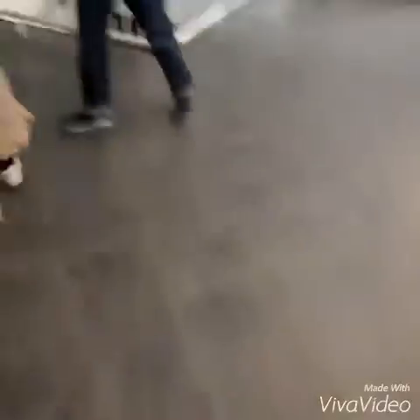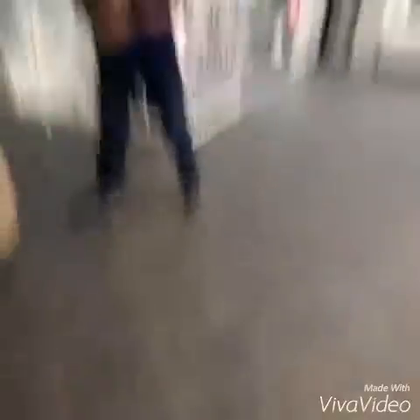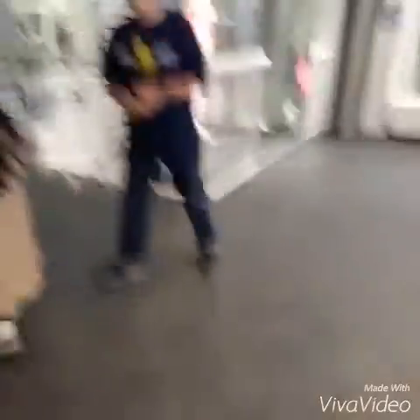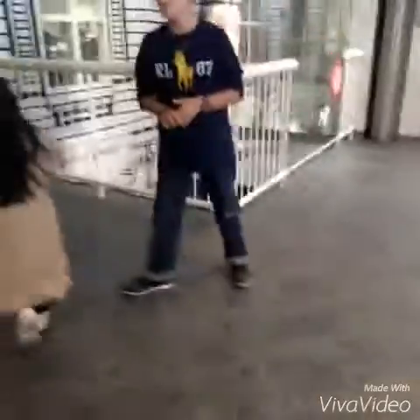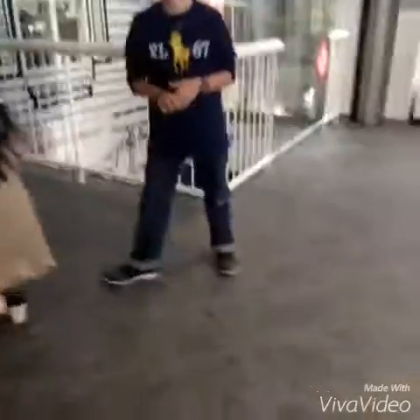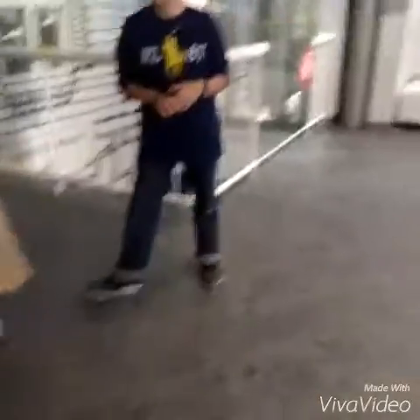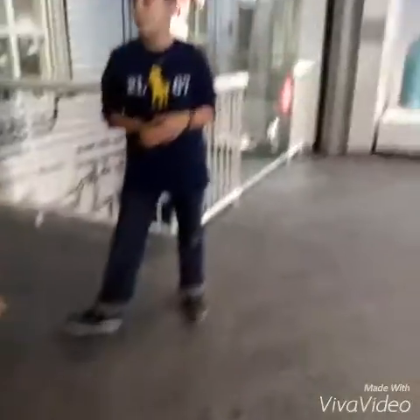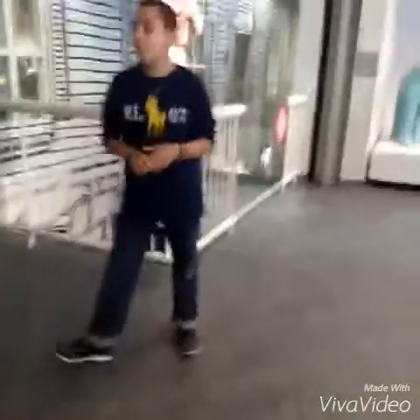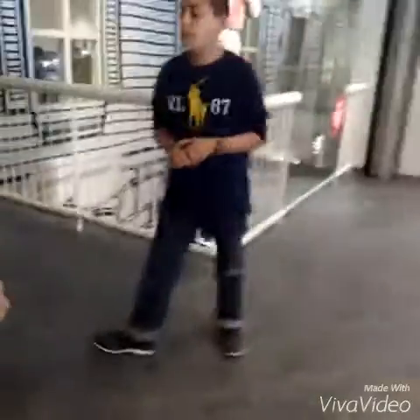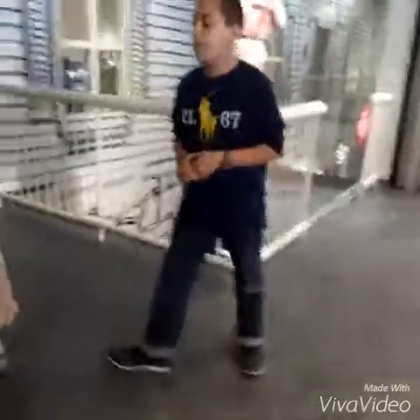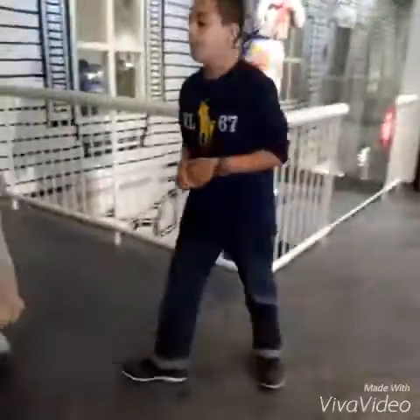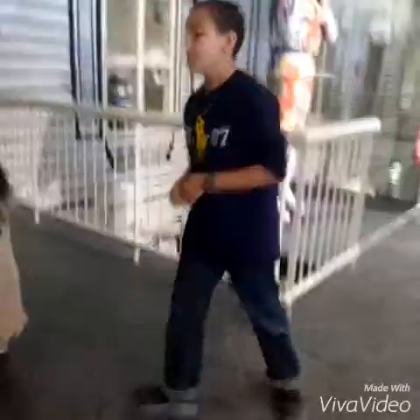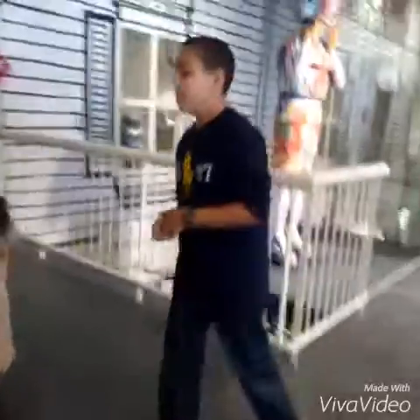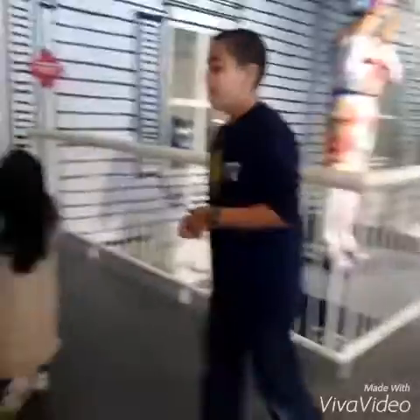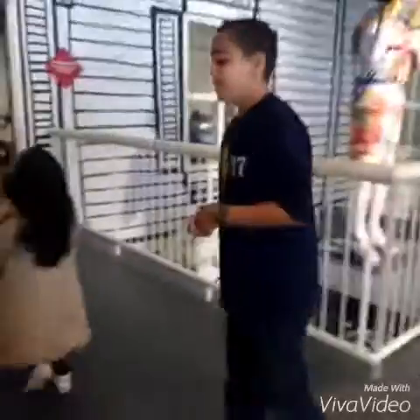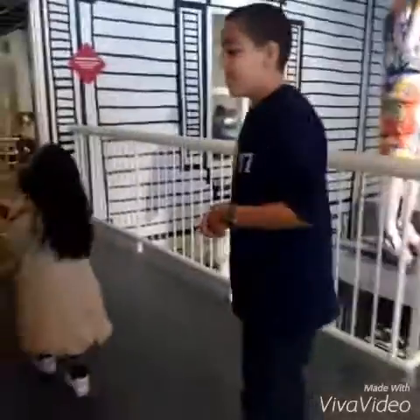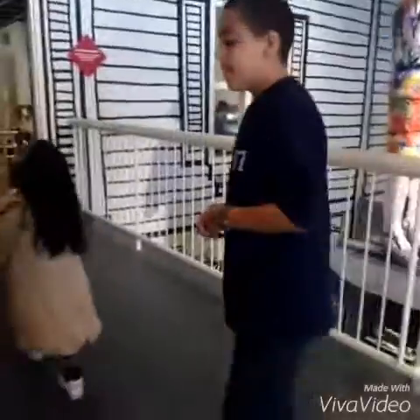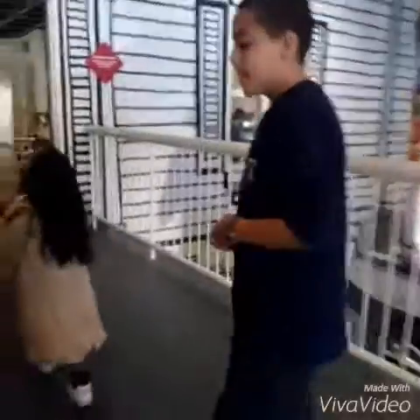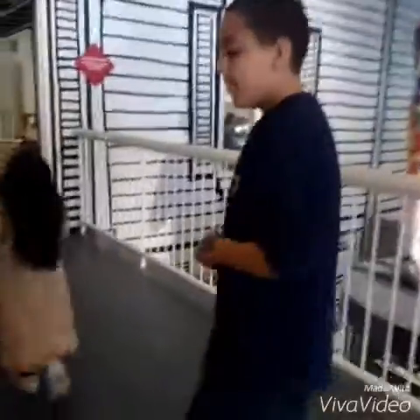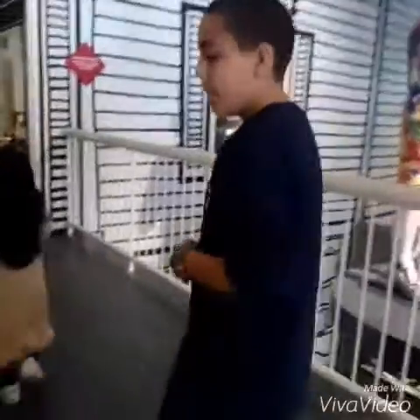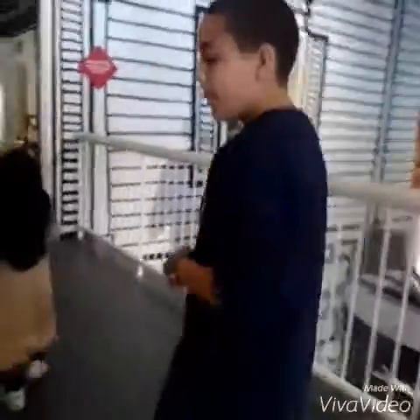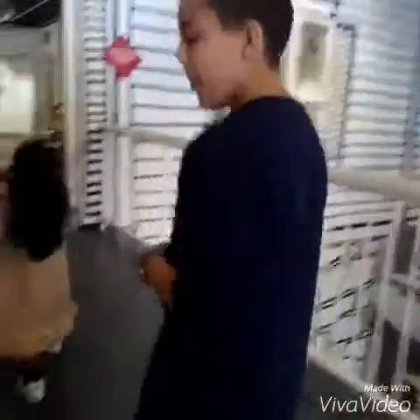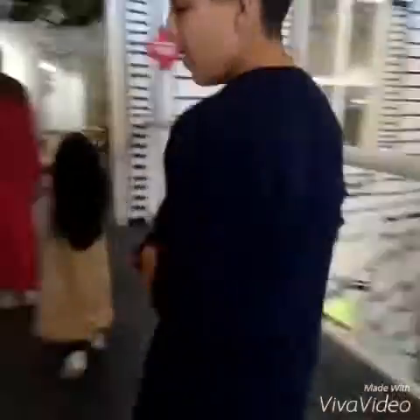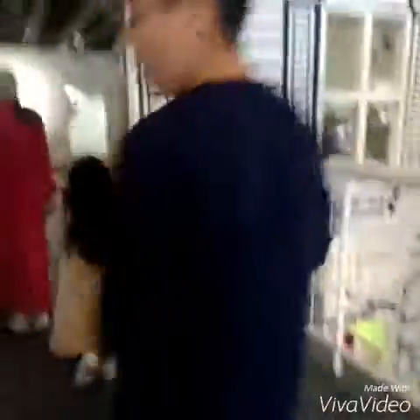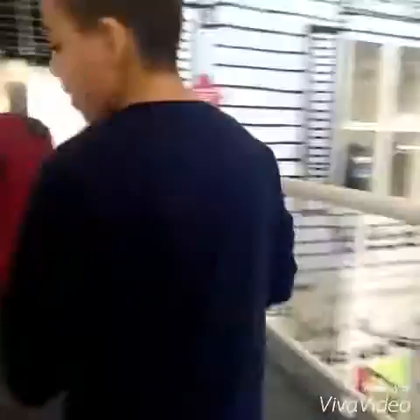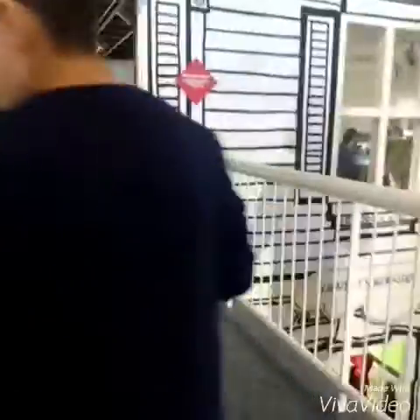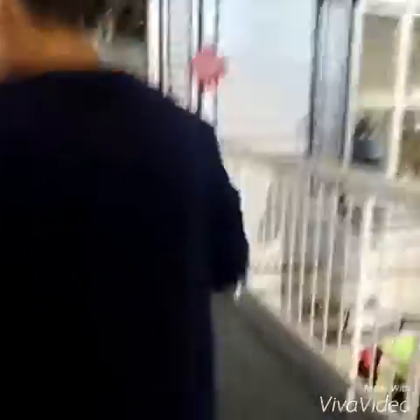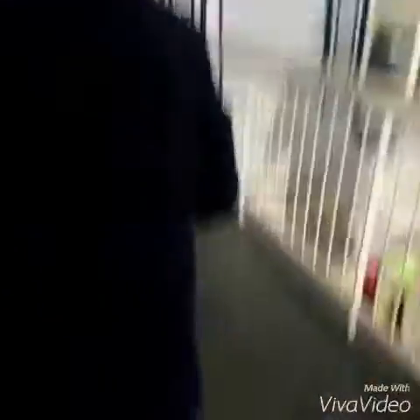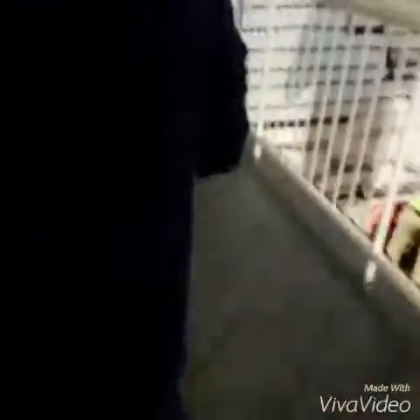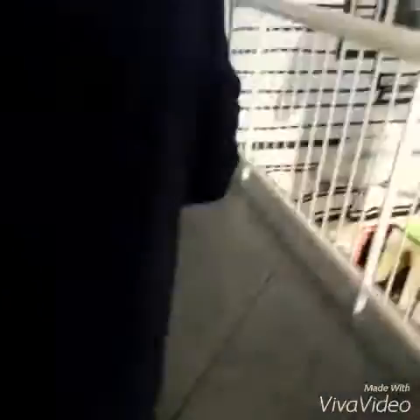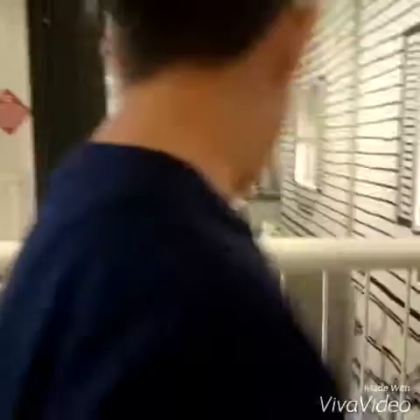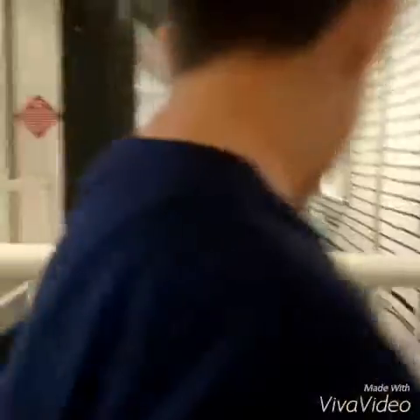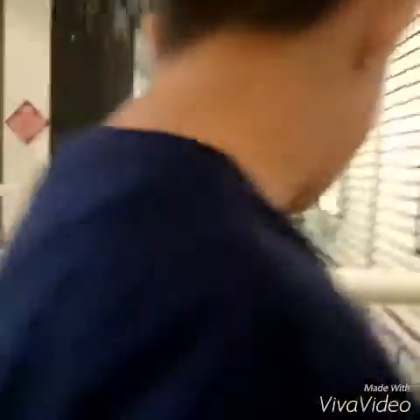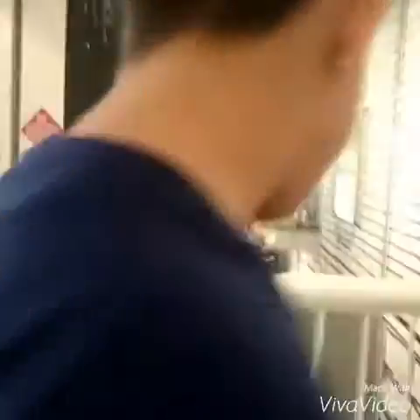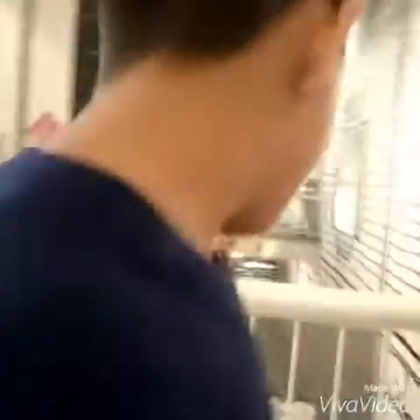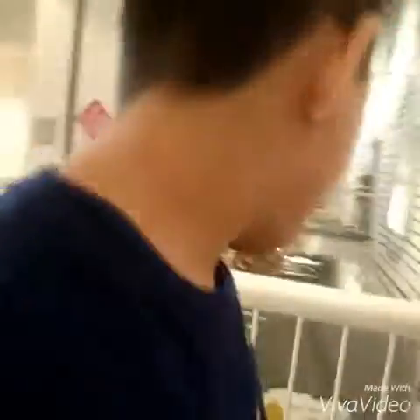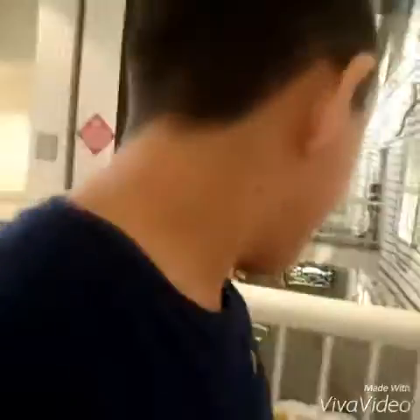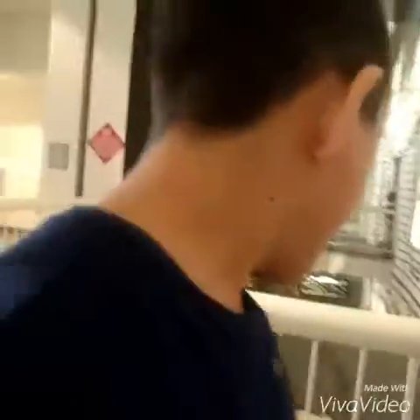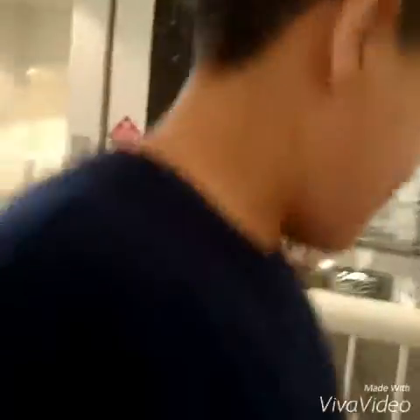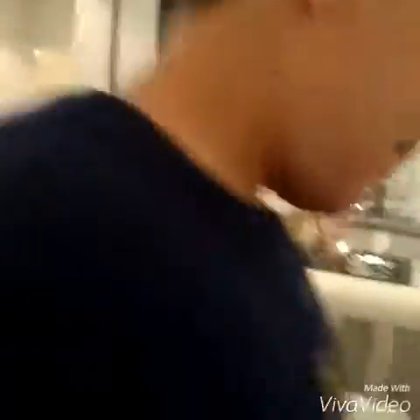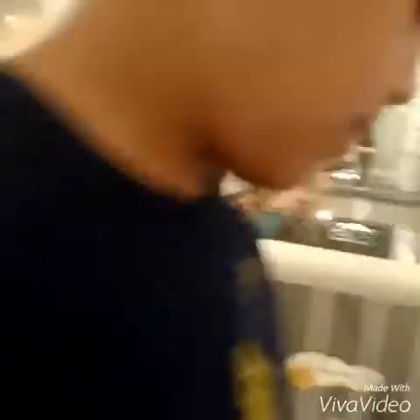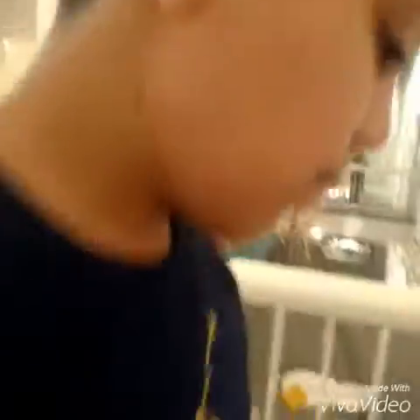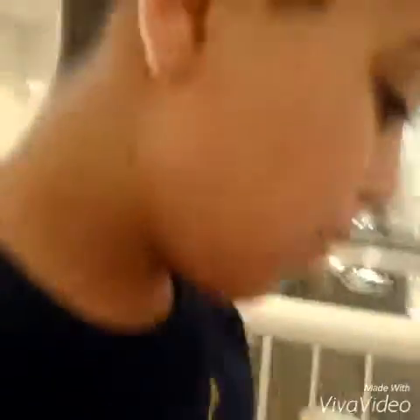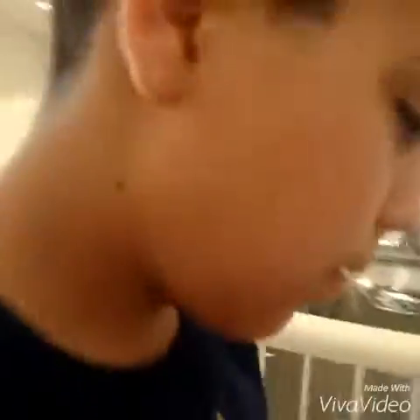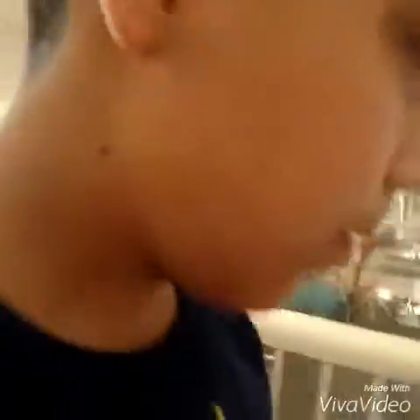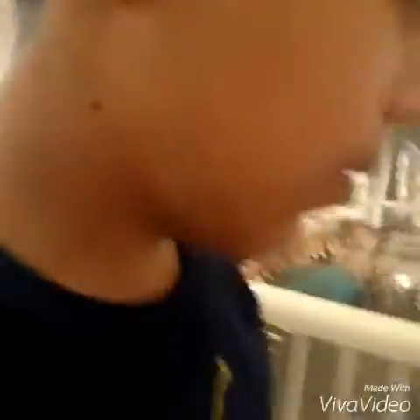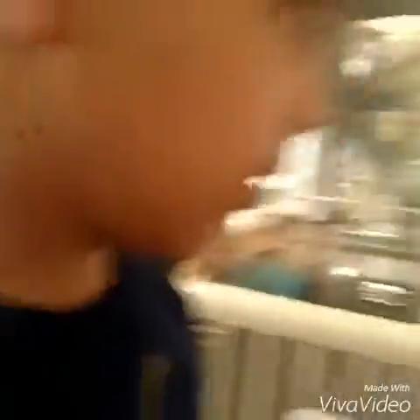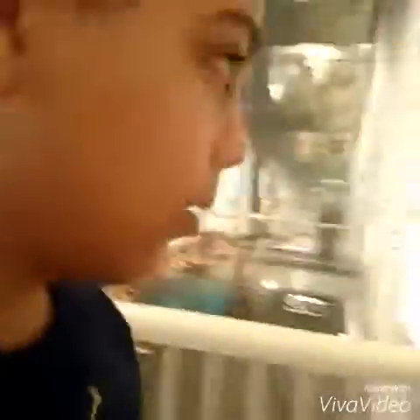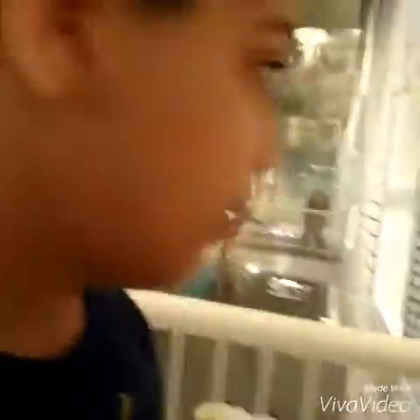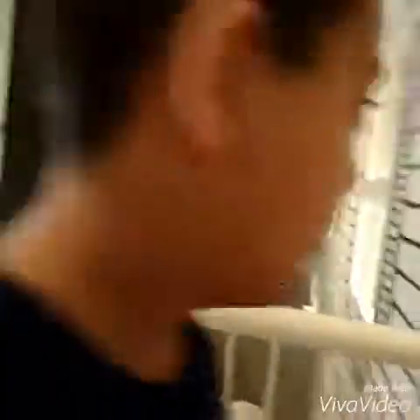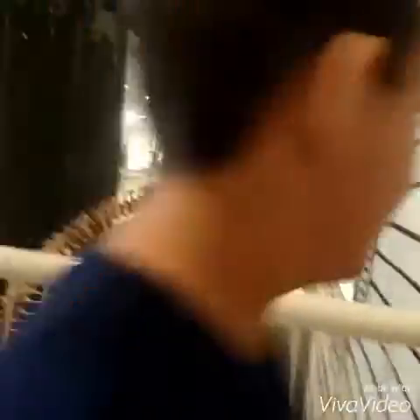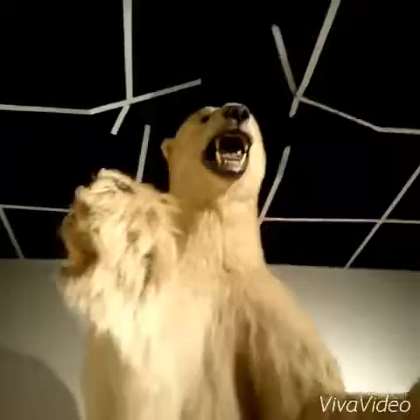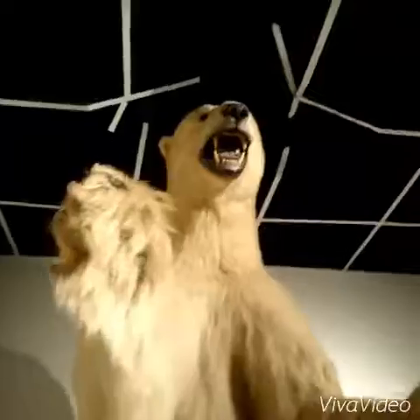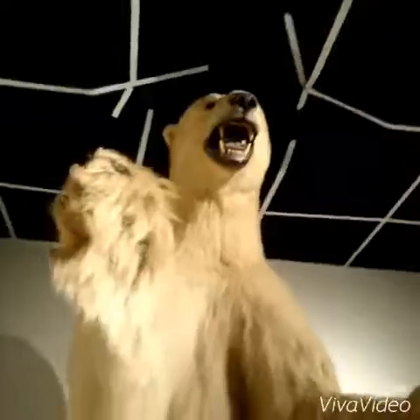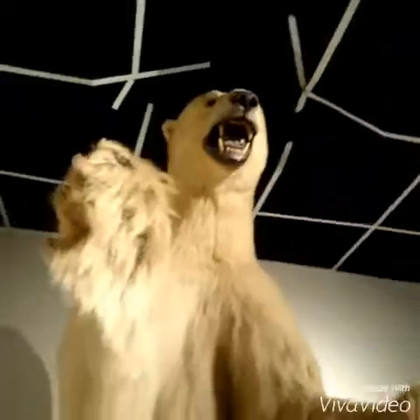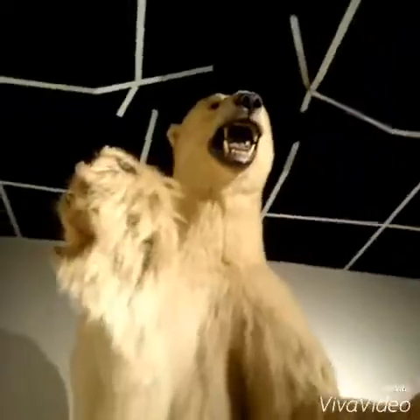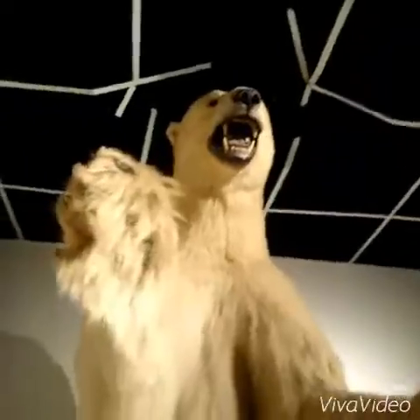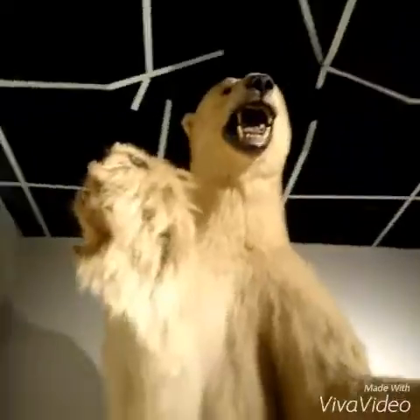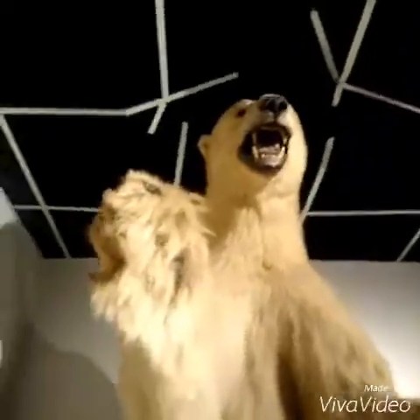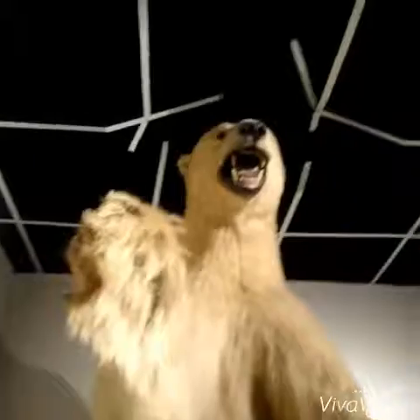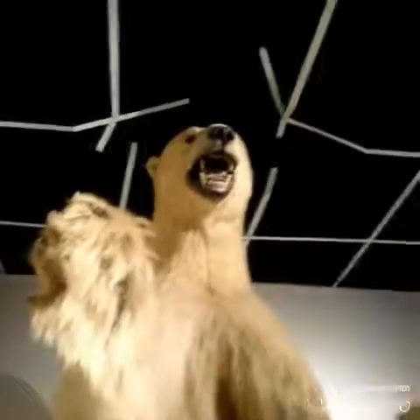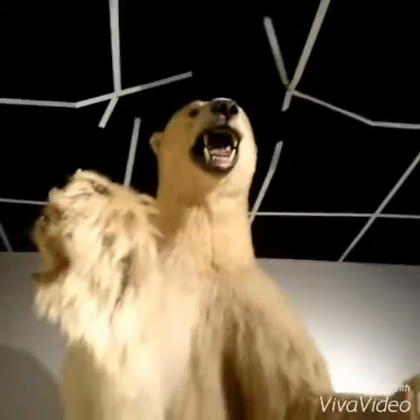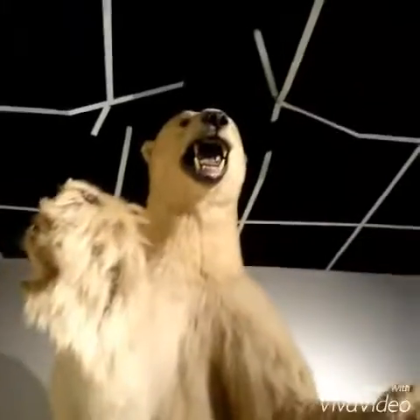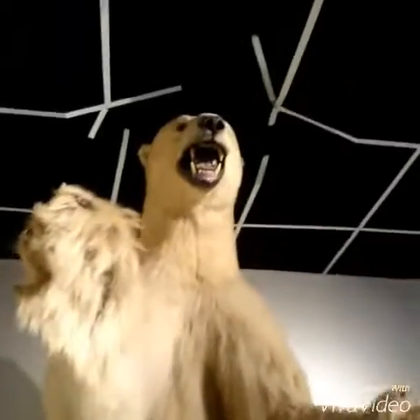He wants me to call him Ahmed today for some reason. Here he is — the person. Everyone look at this polar bear.